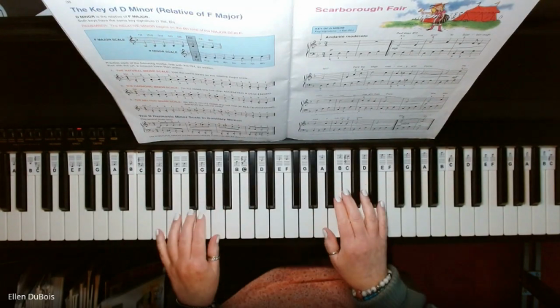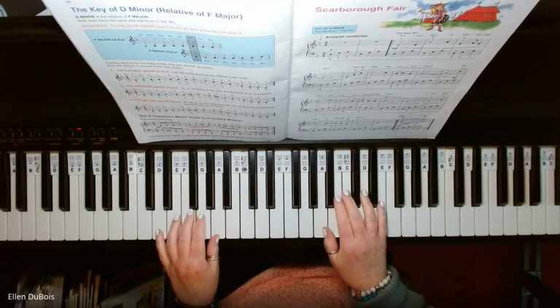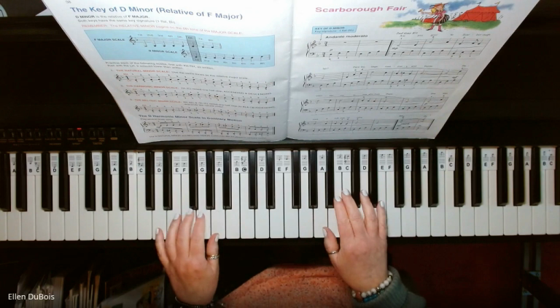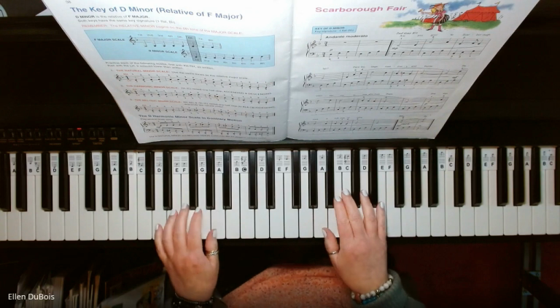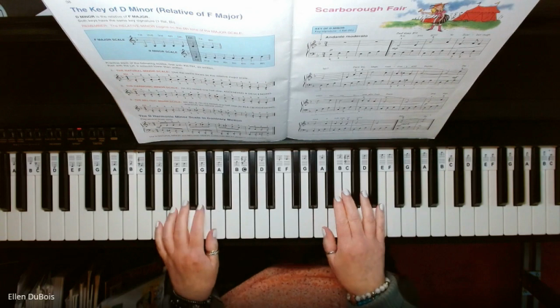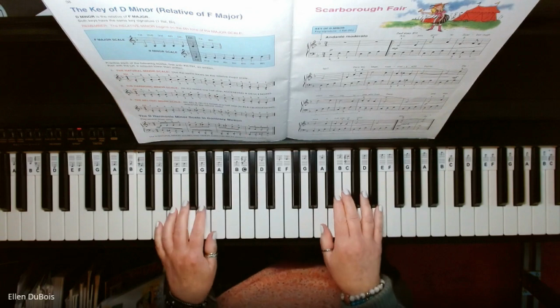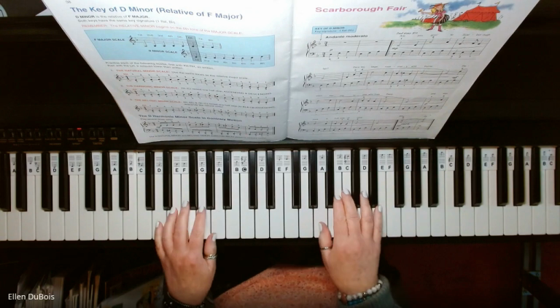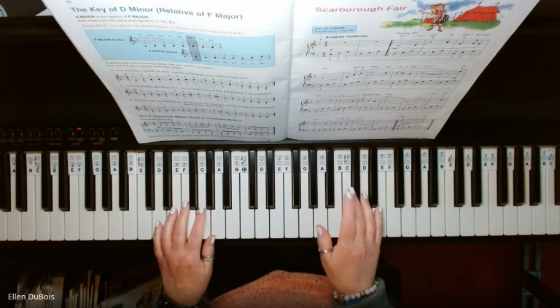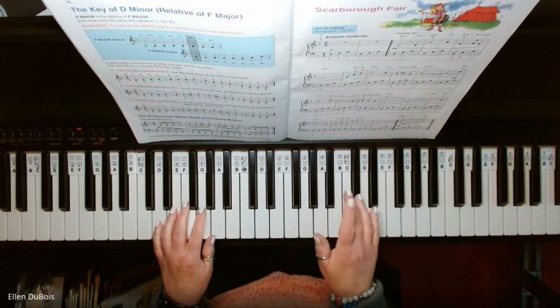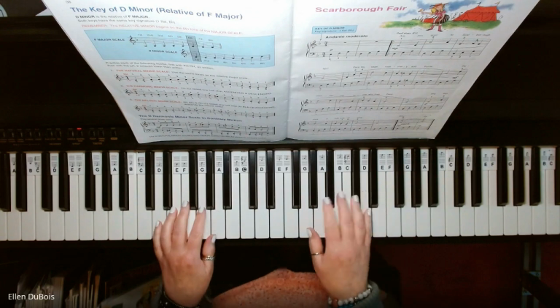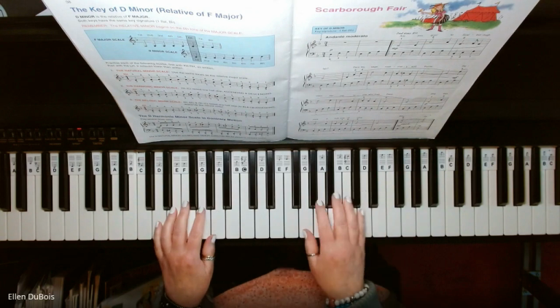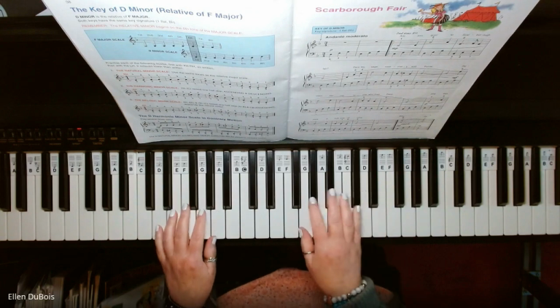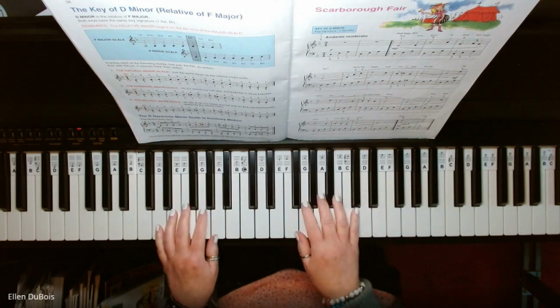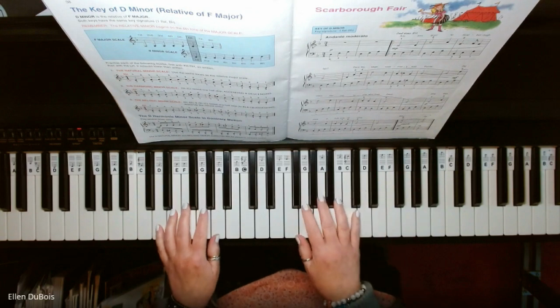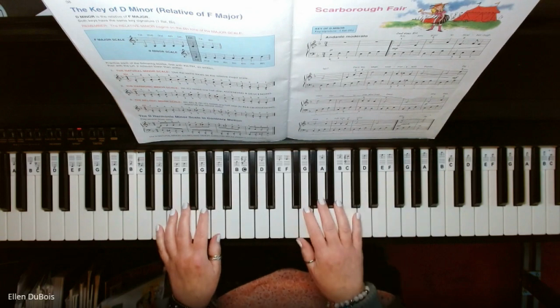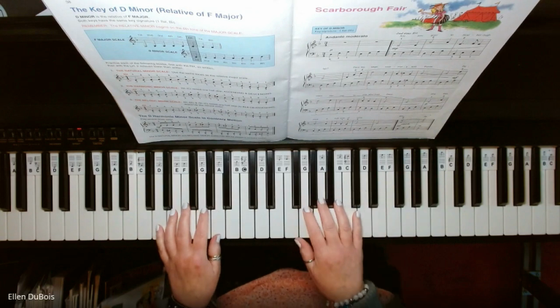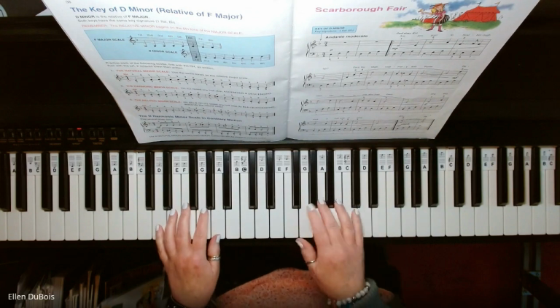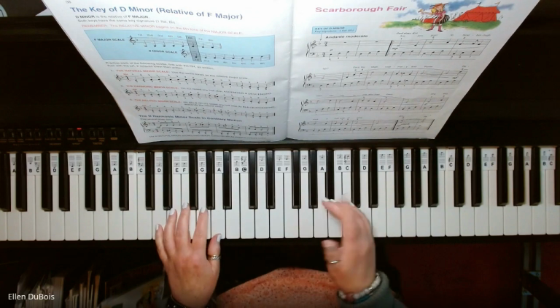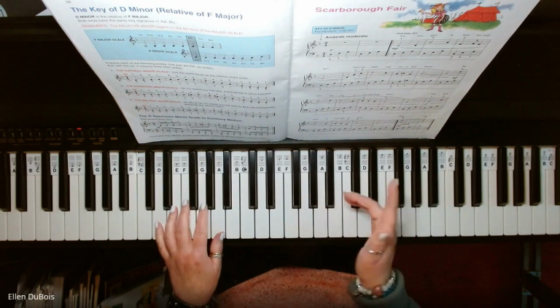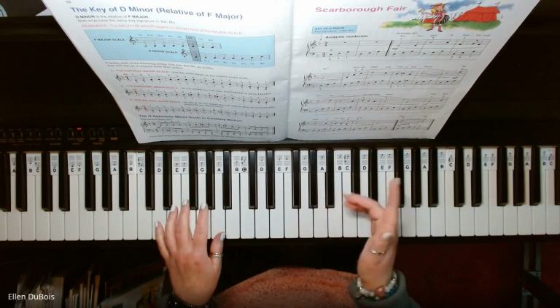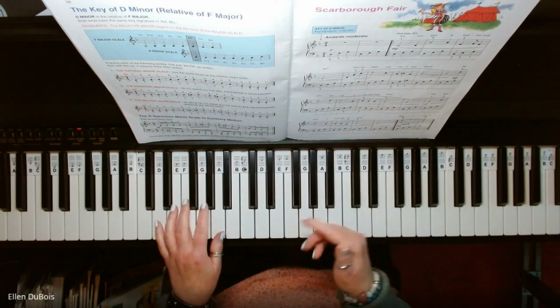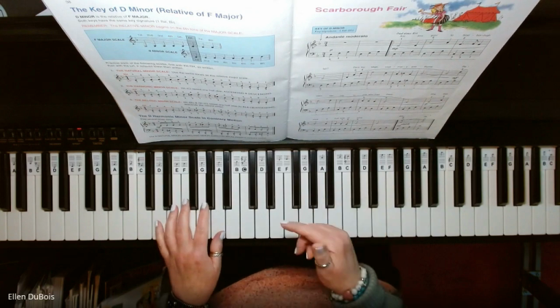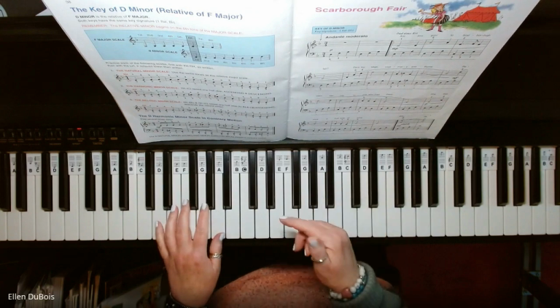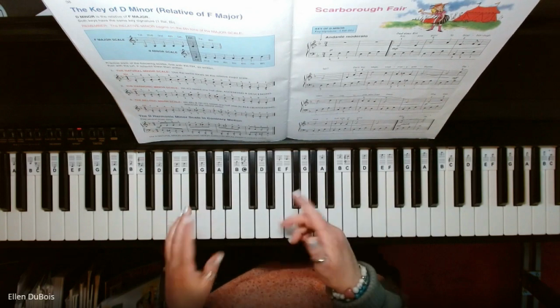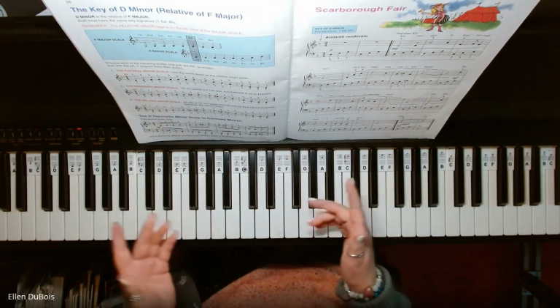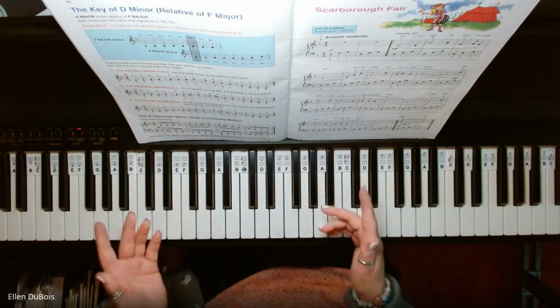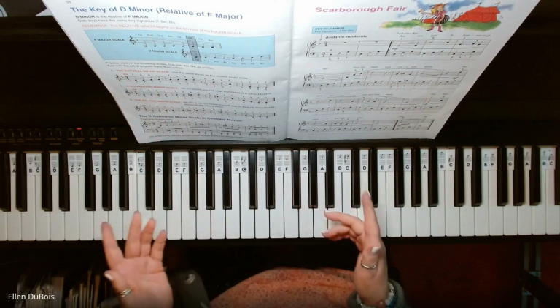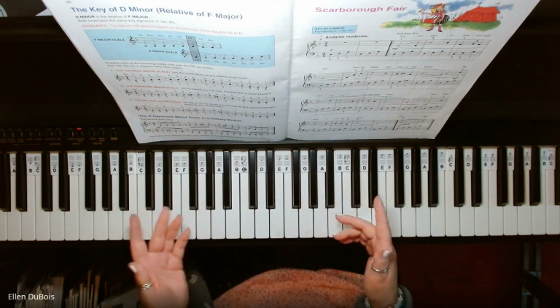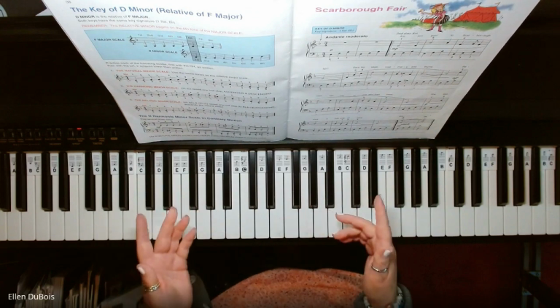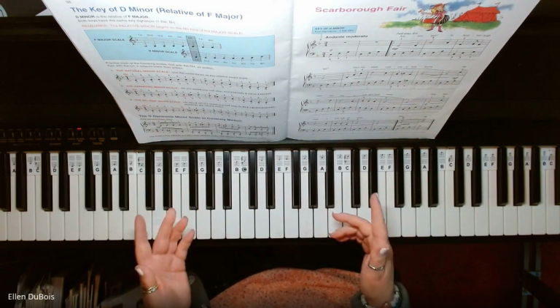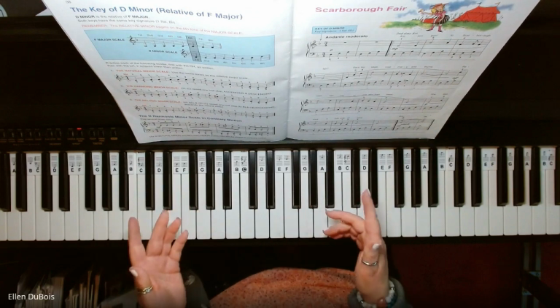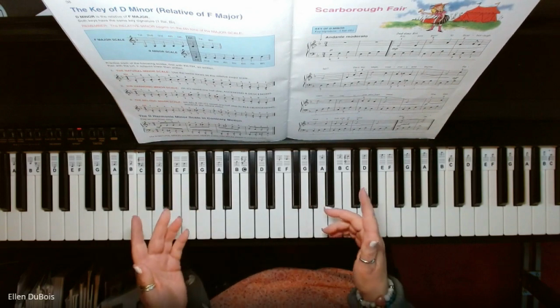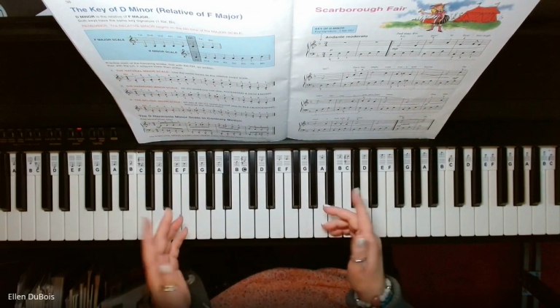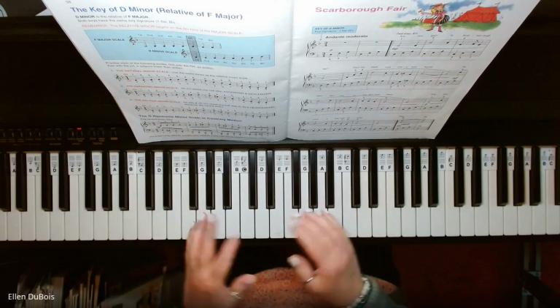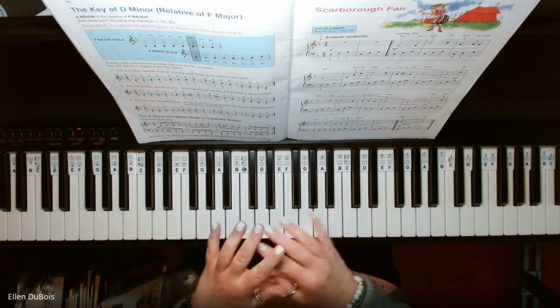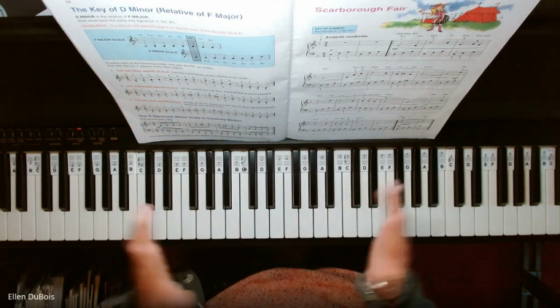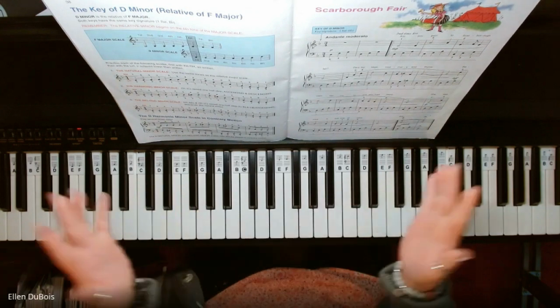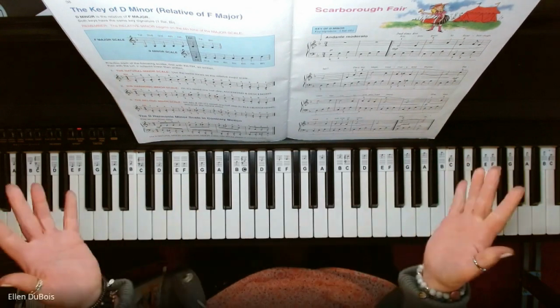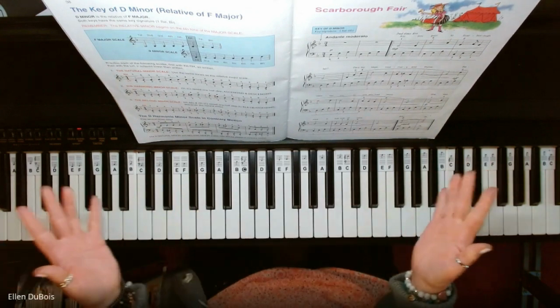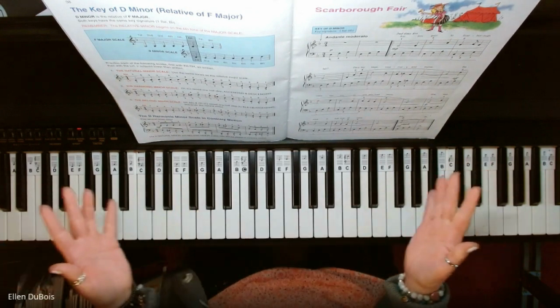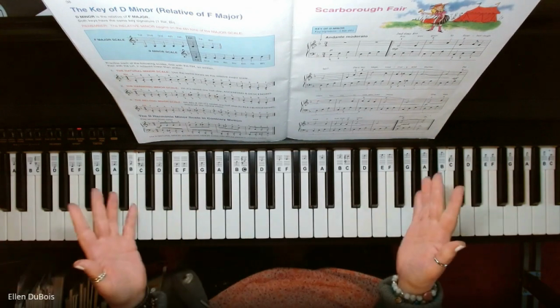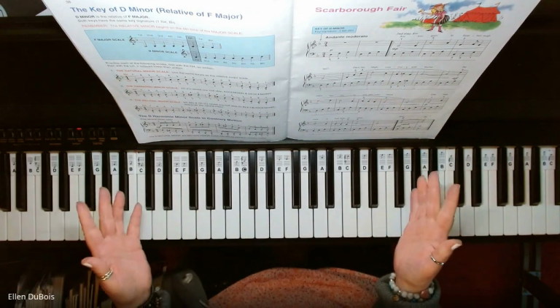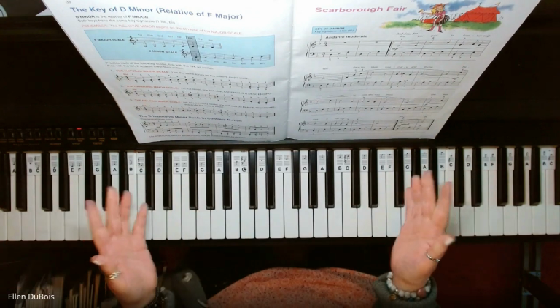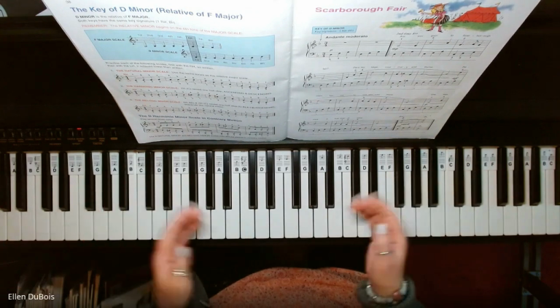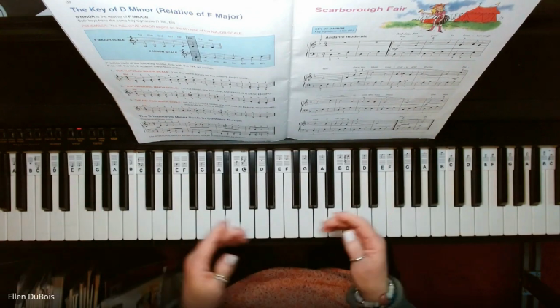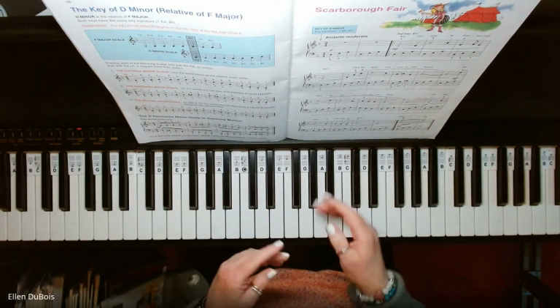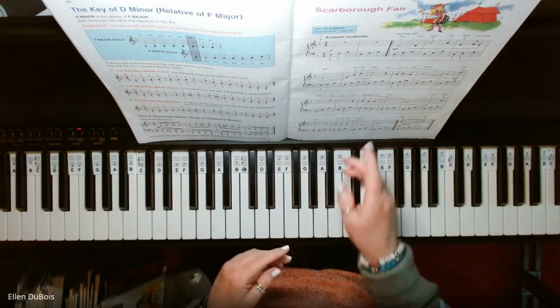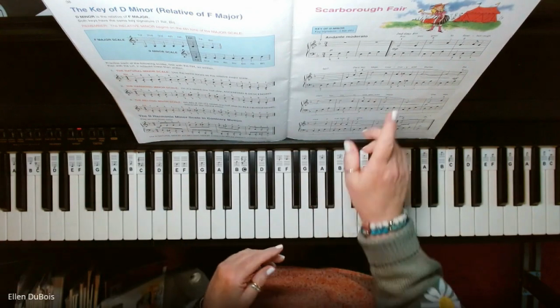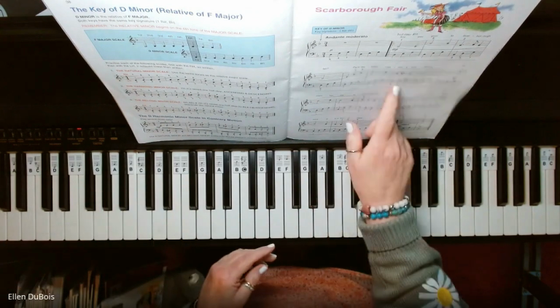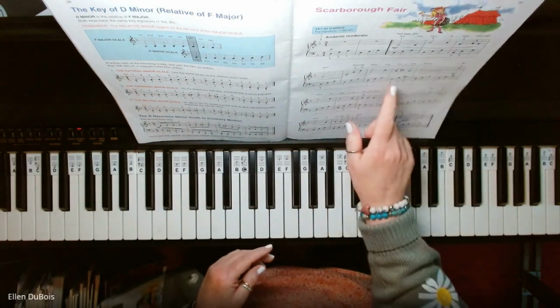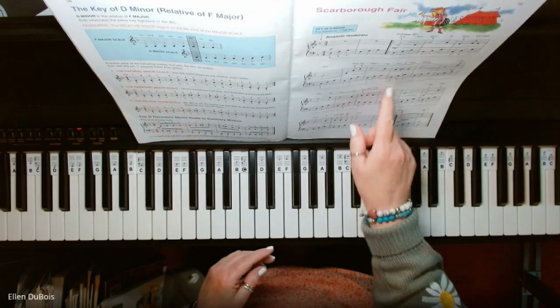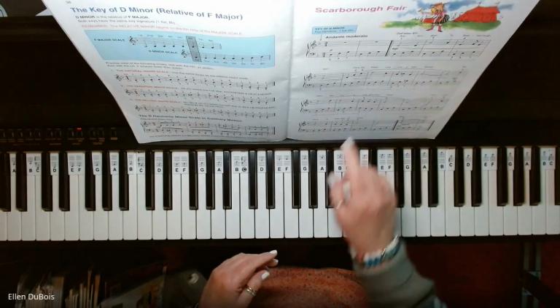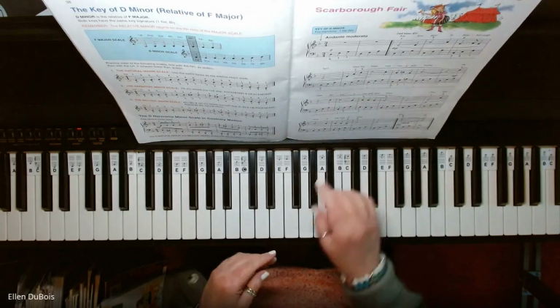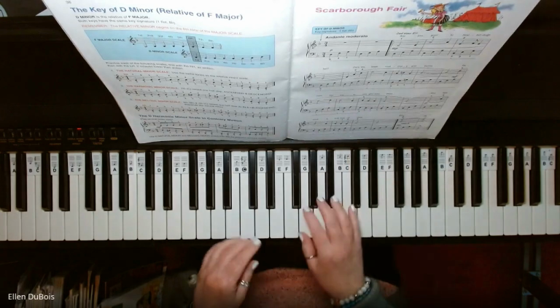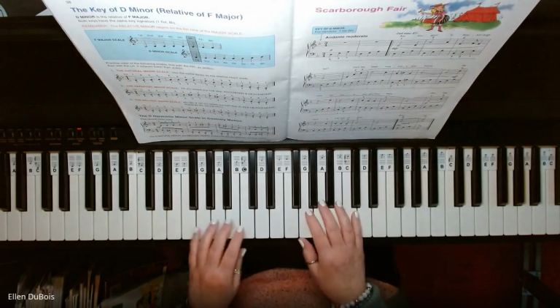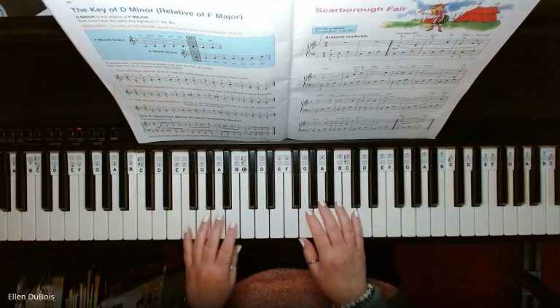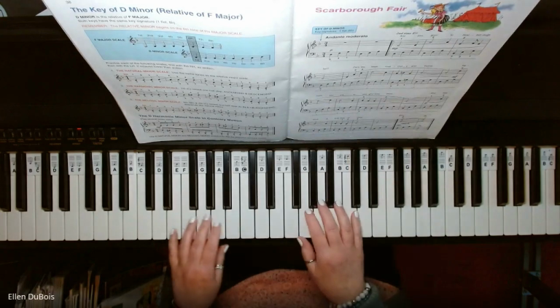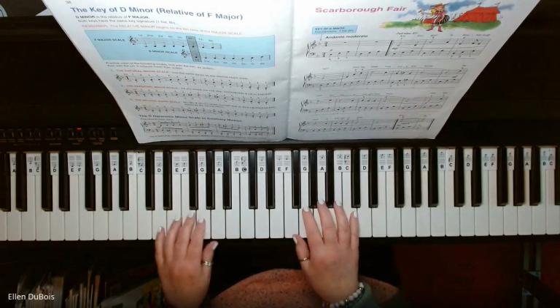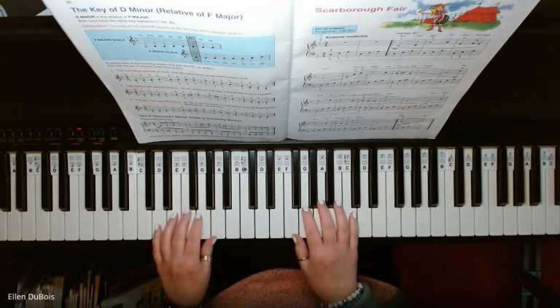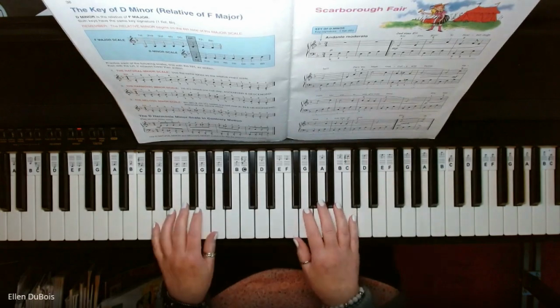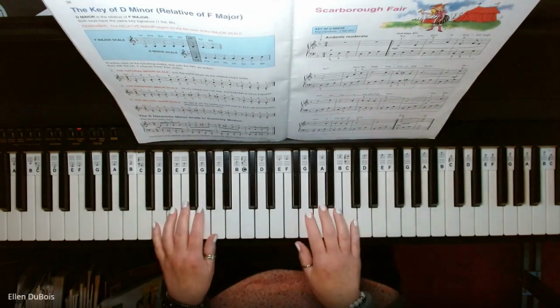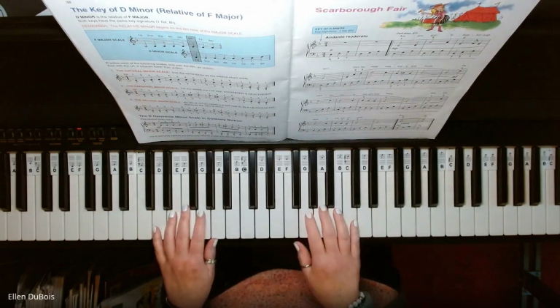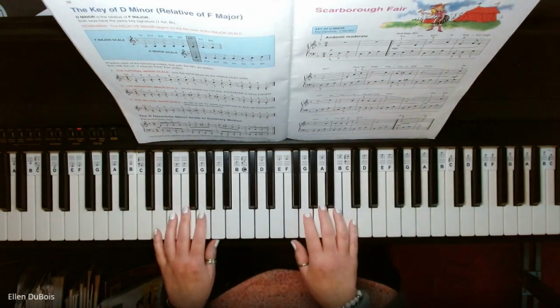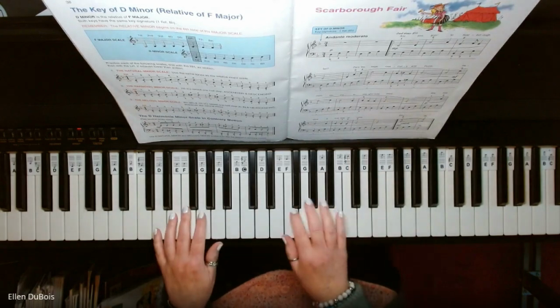Here is Scarborough Fair and I hope this helps my students learning this and anyone else out there who's looking for a little help with this piece.